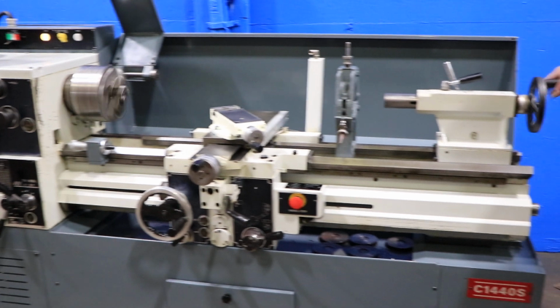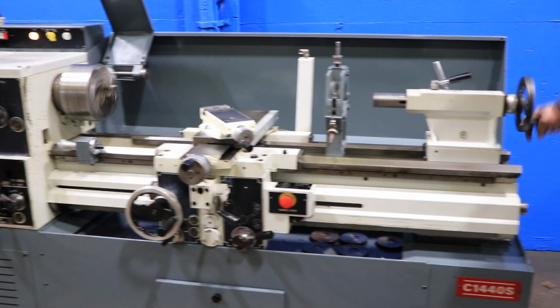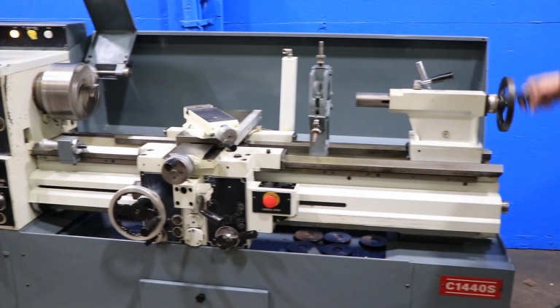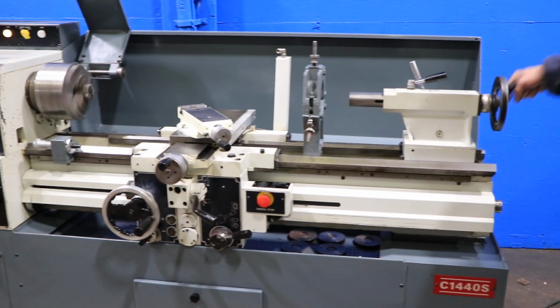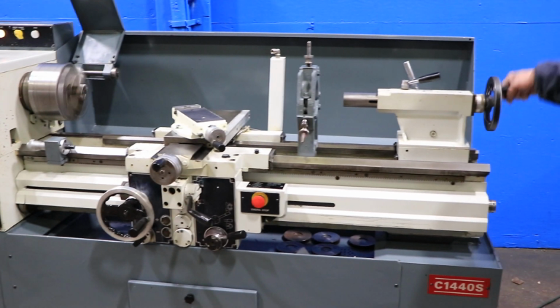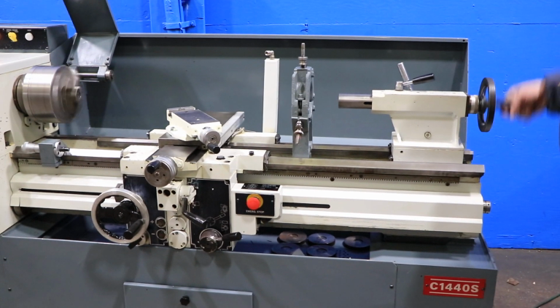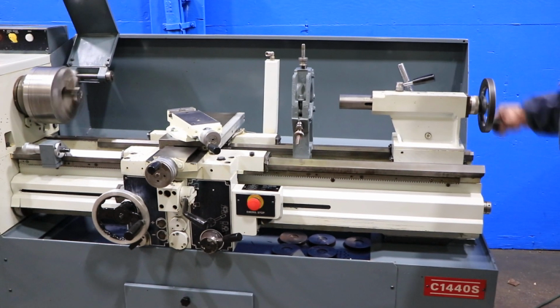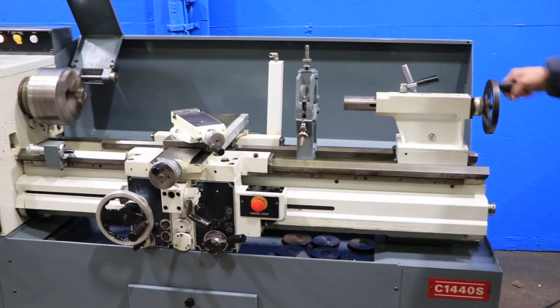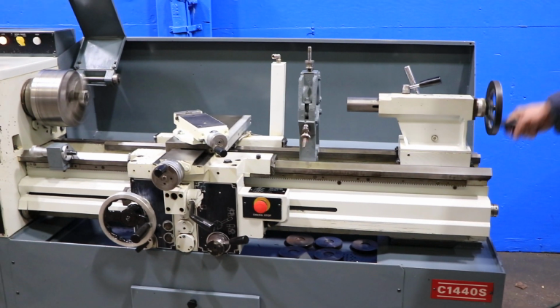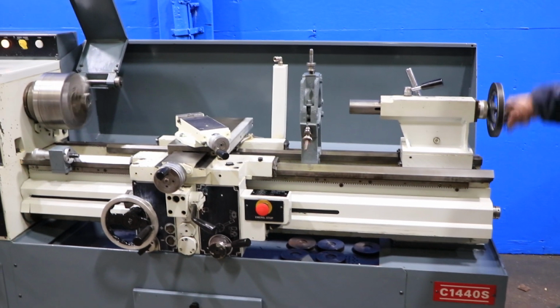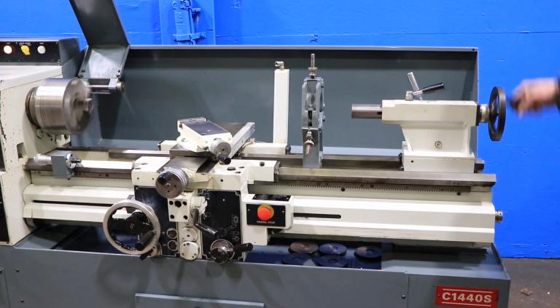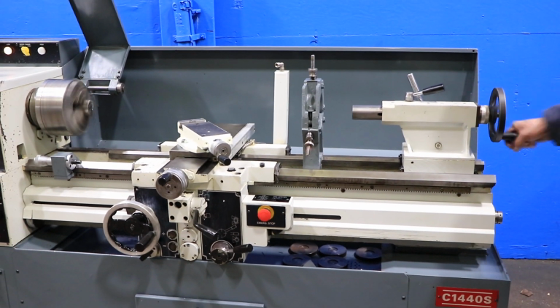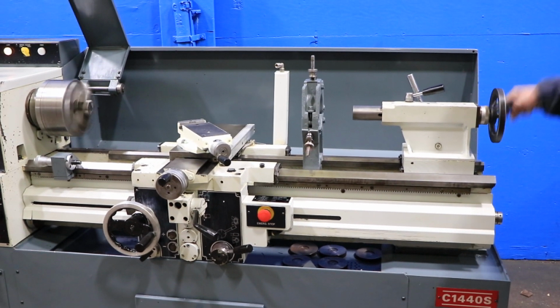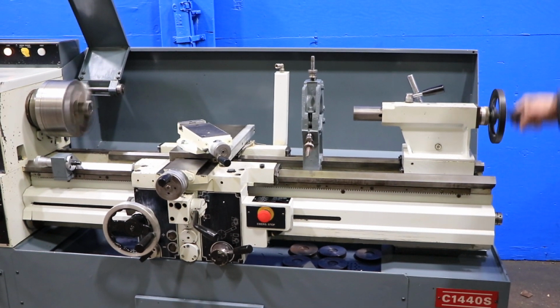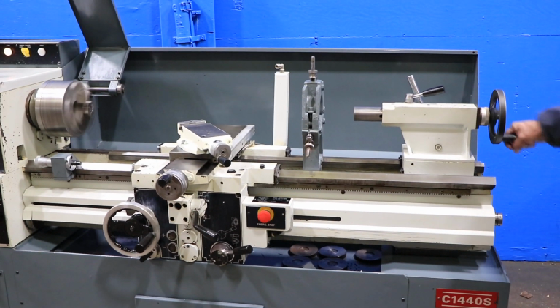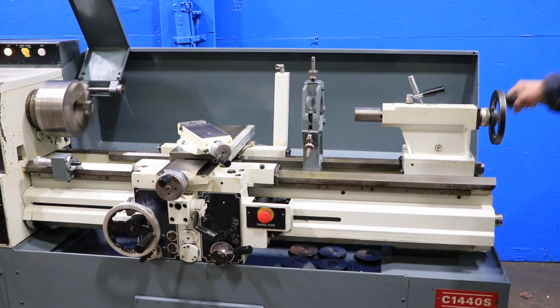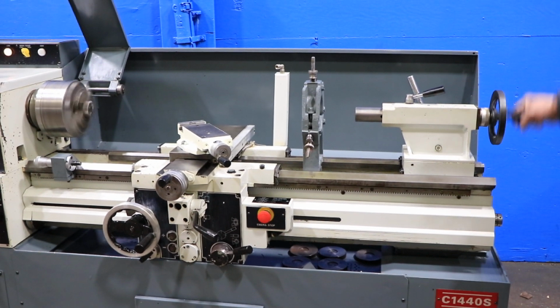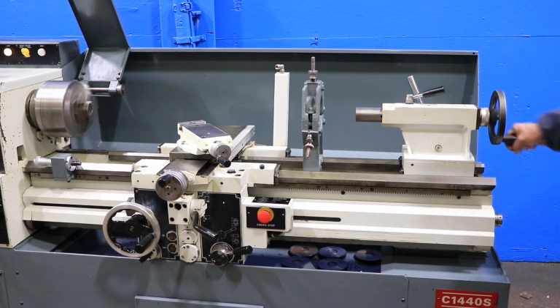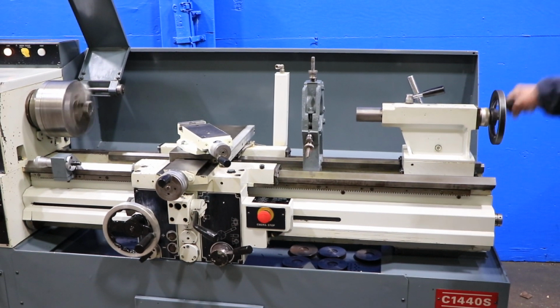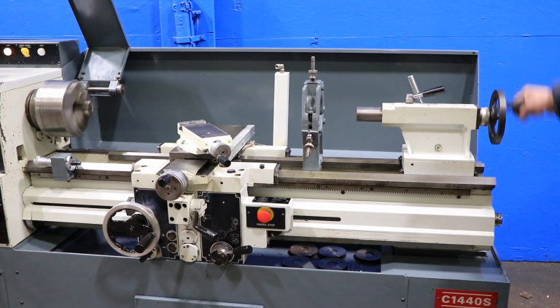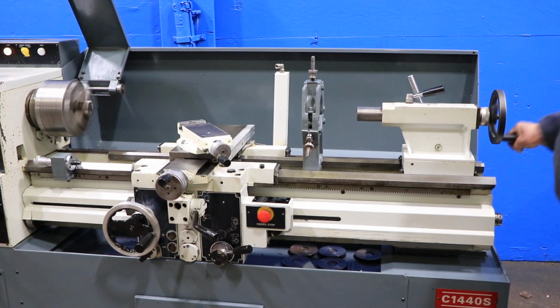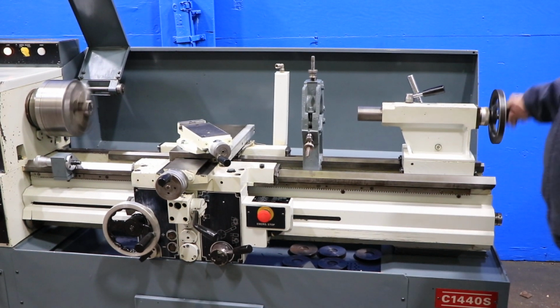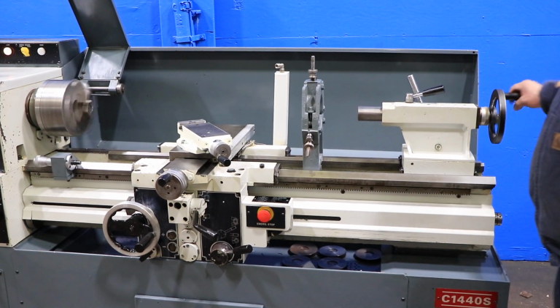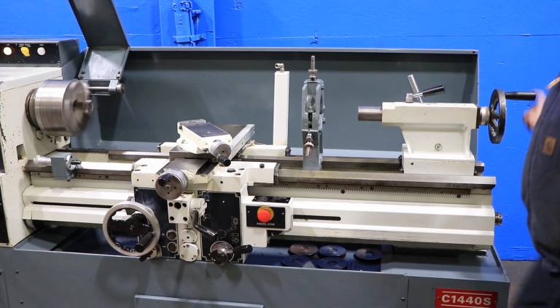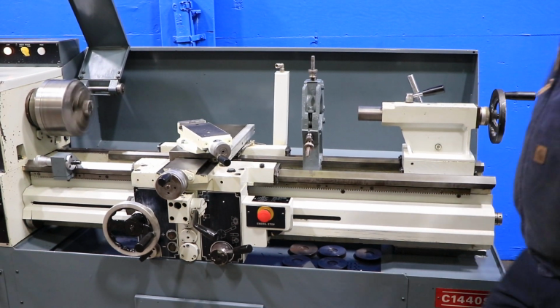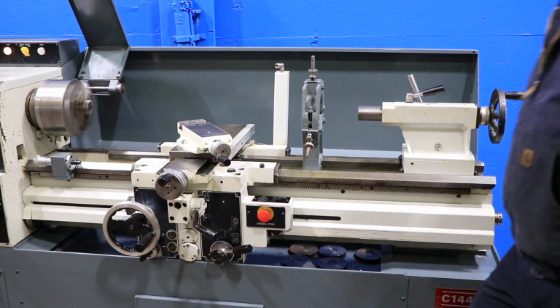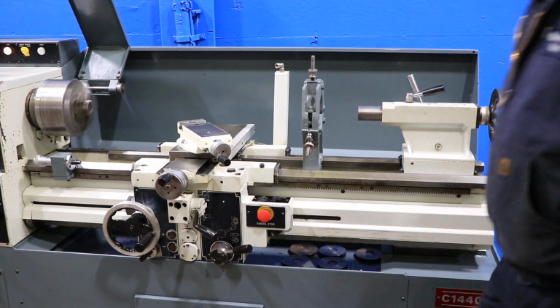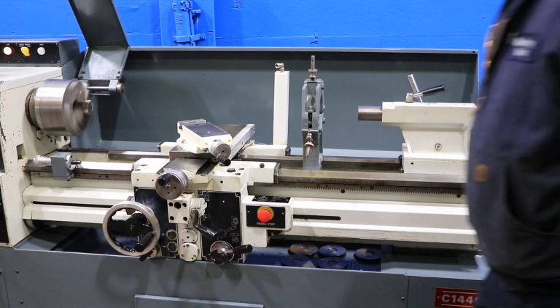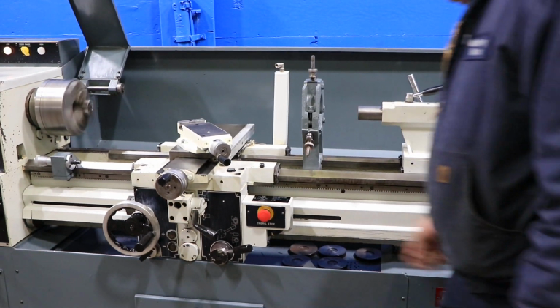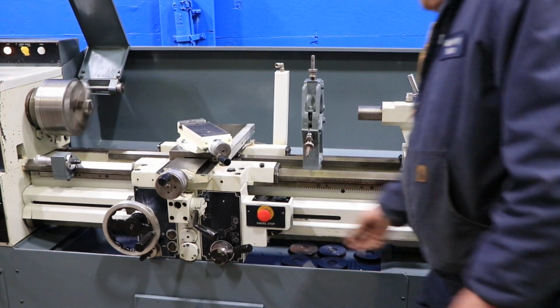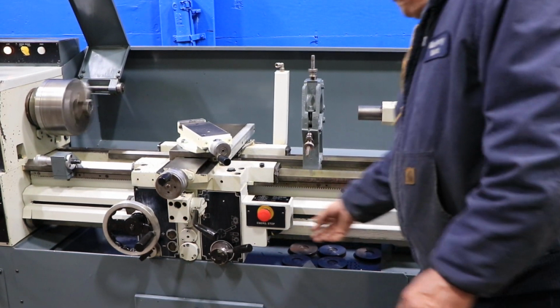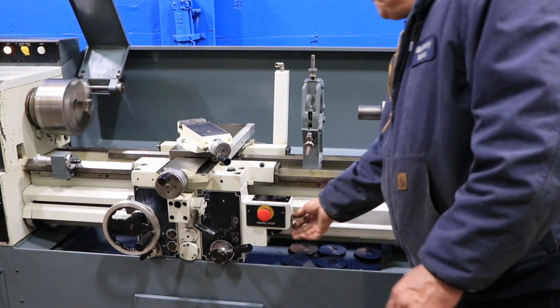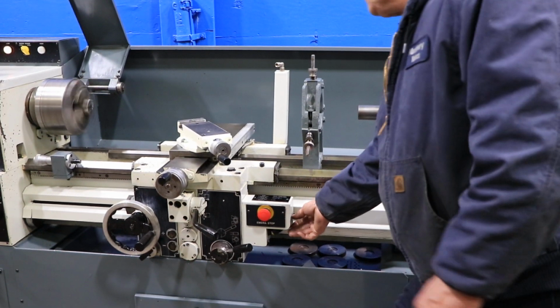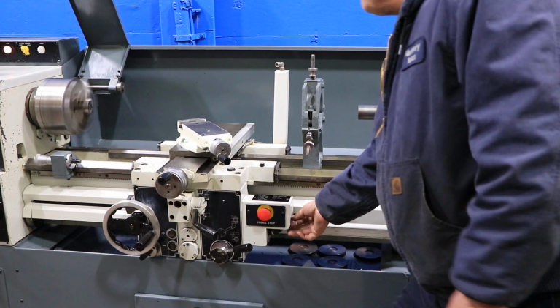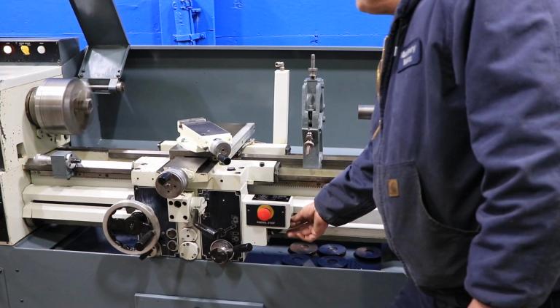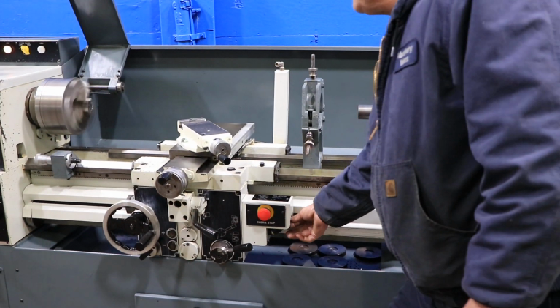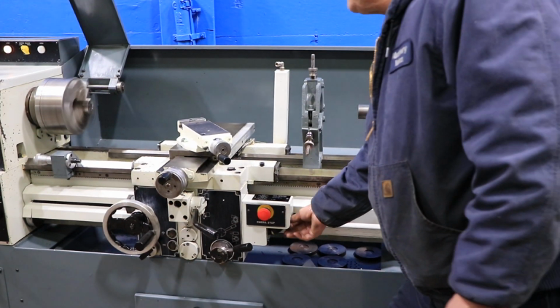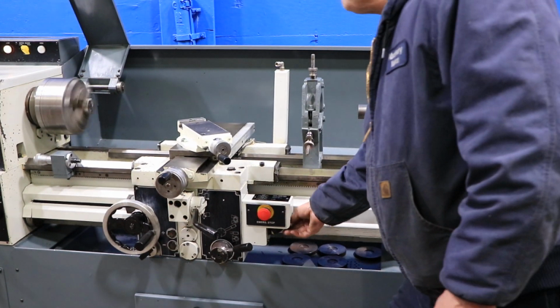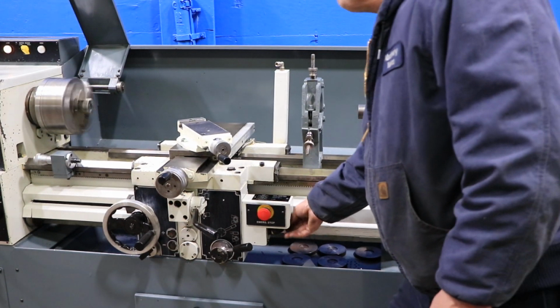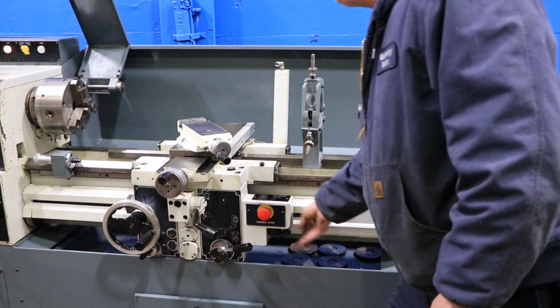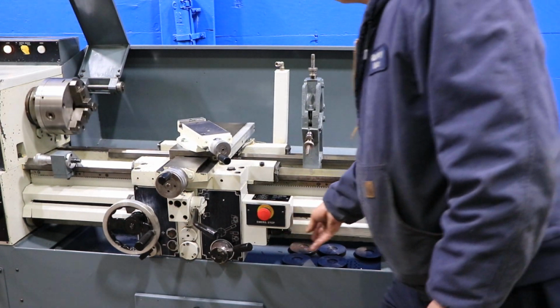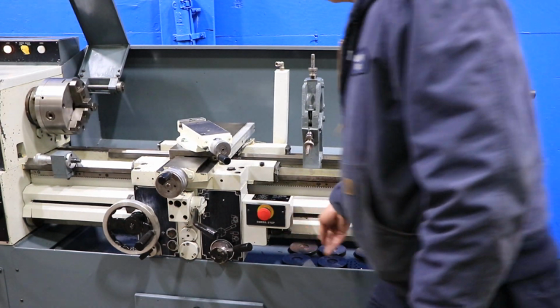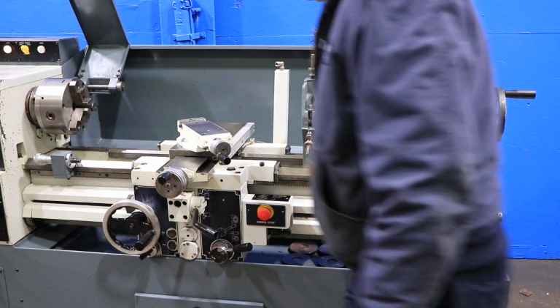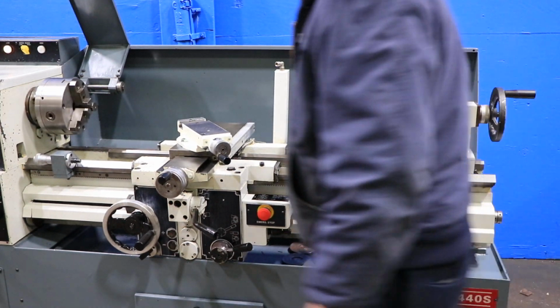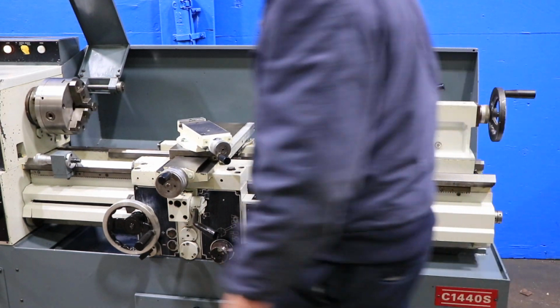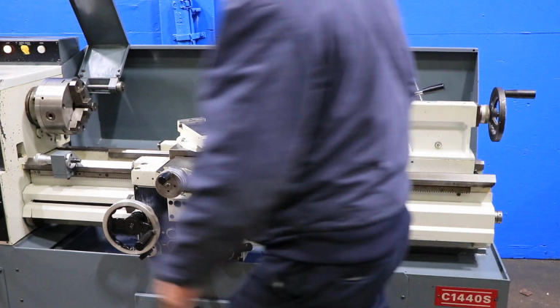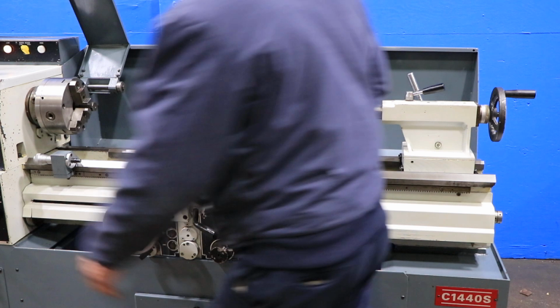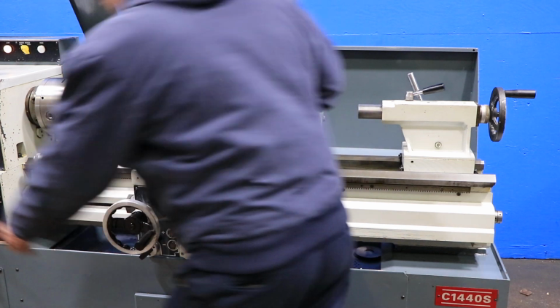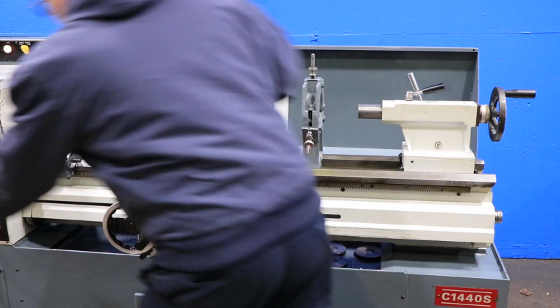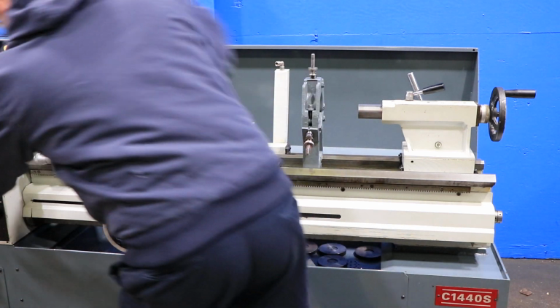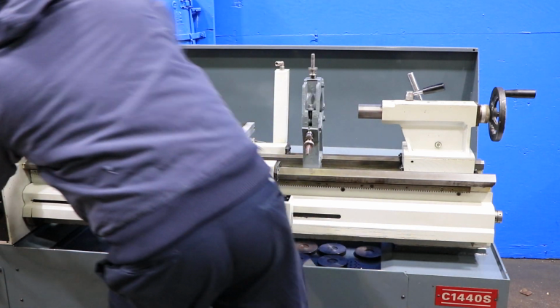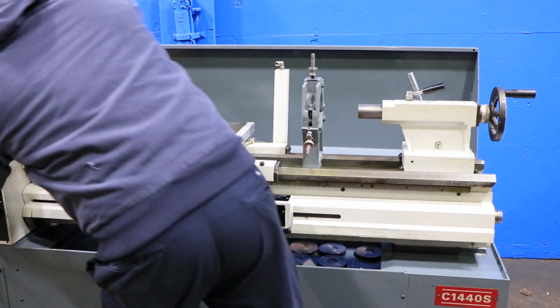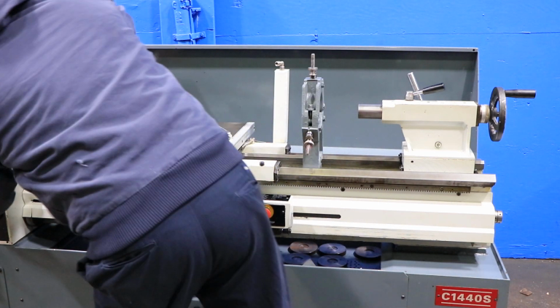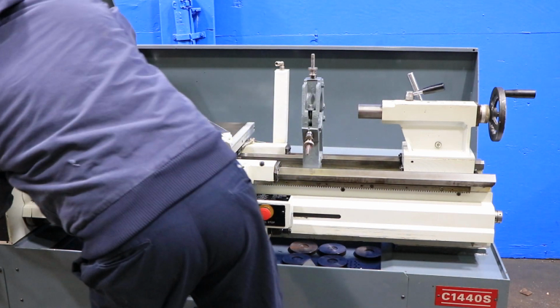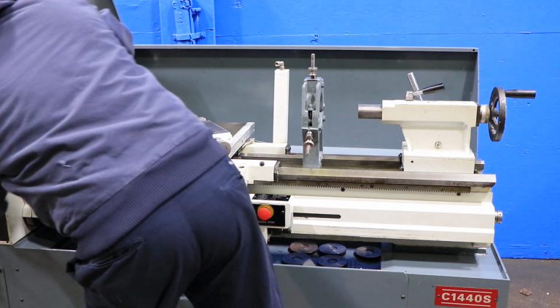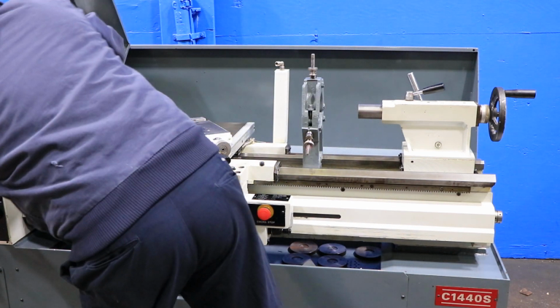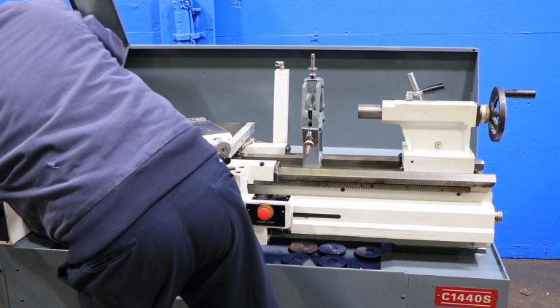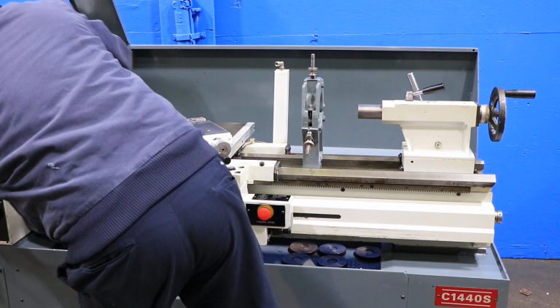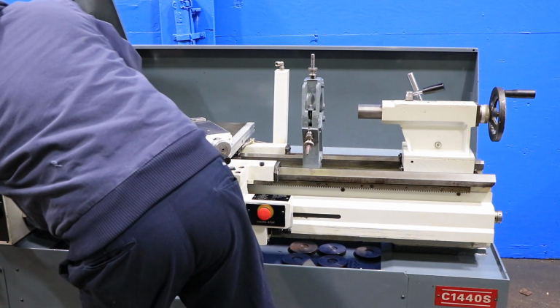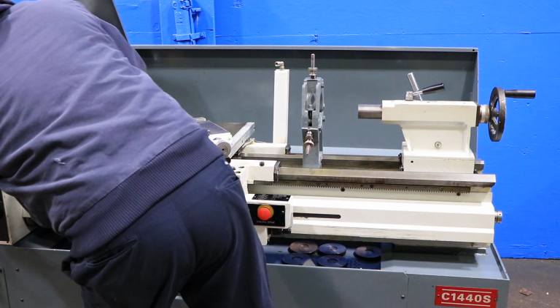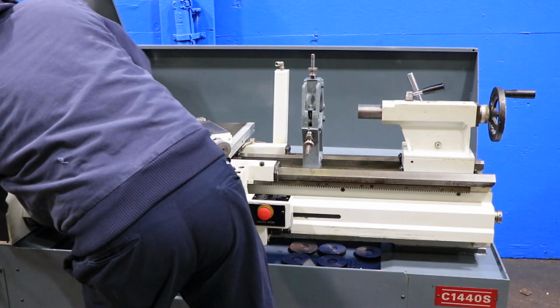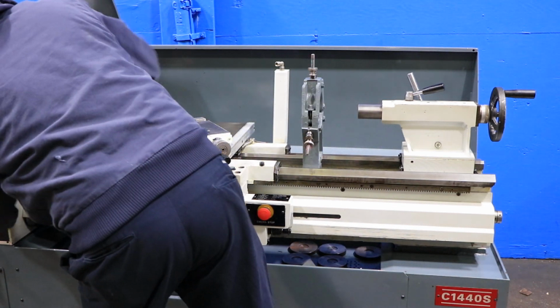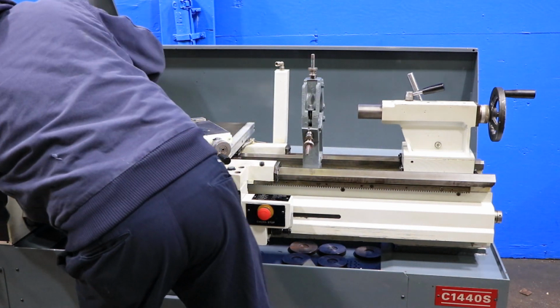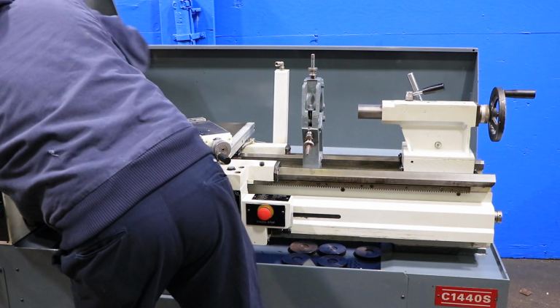That's your tailstock. Number three Morse taper. Five and three-quarter inch travel.